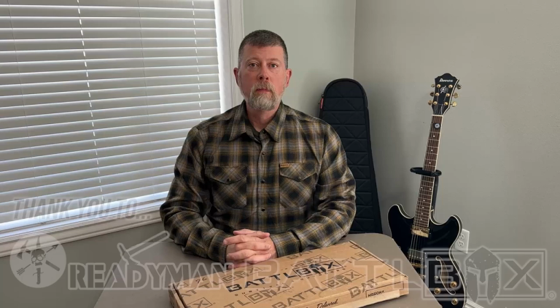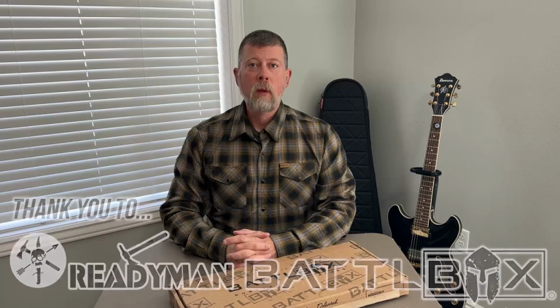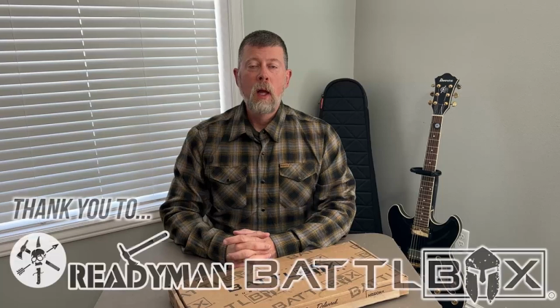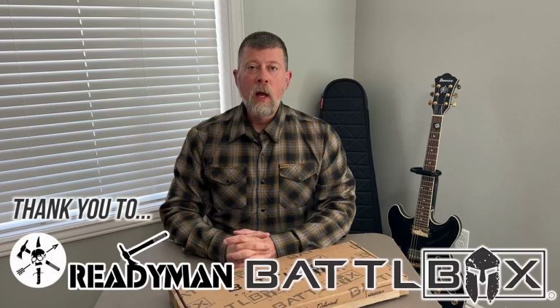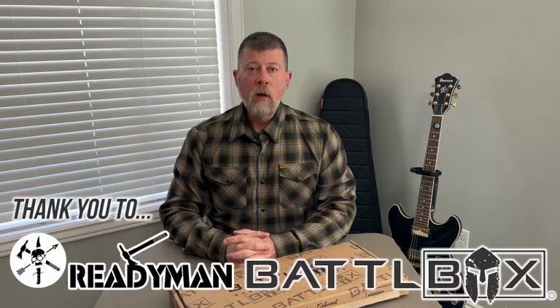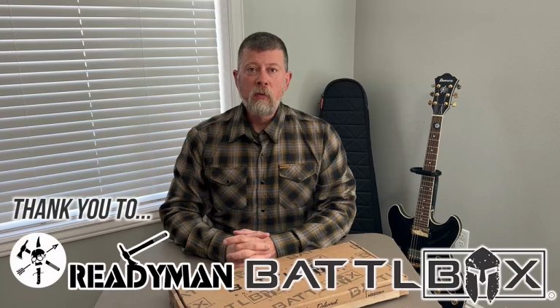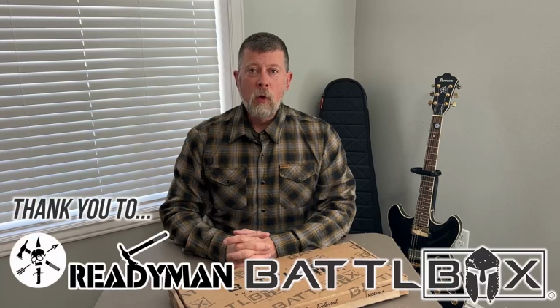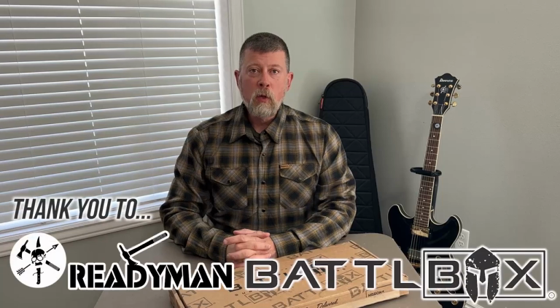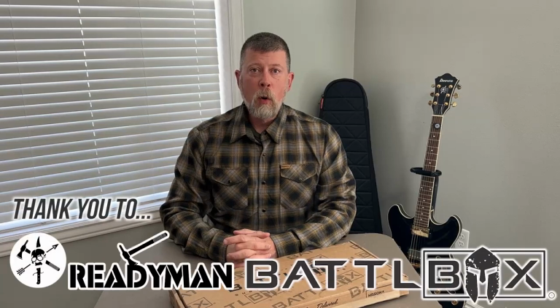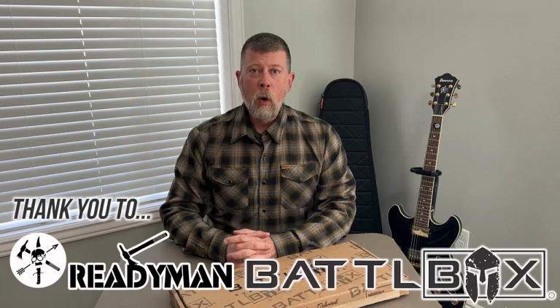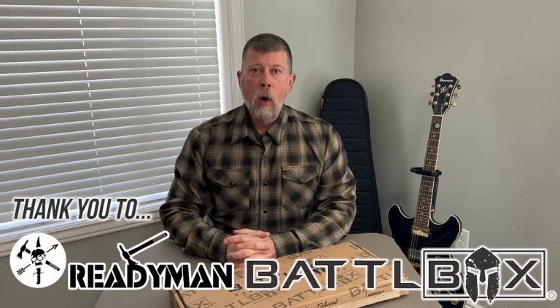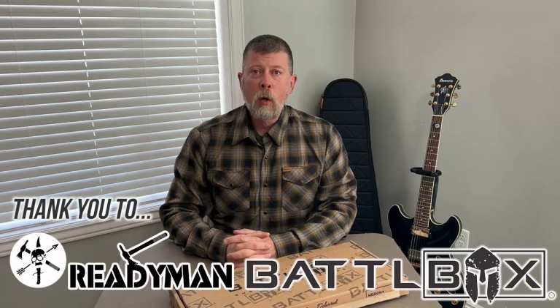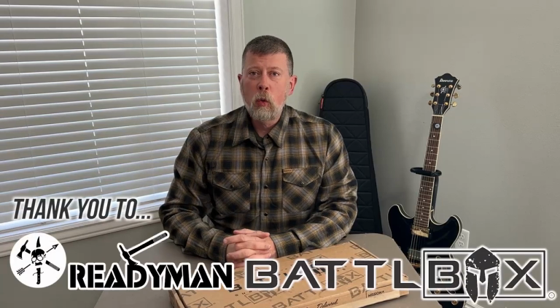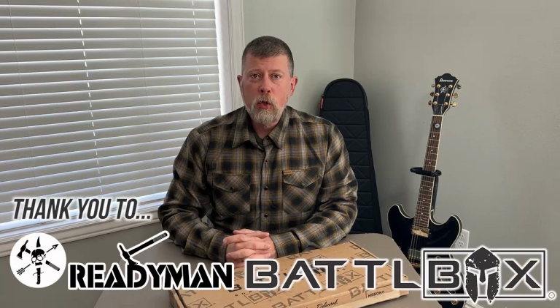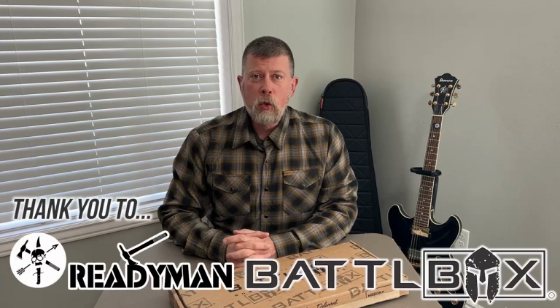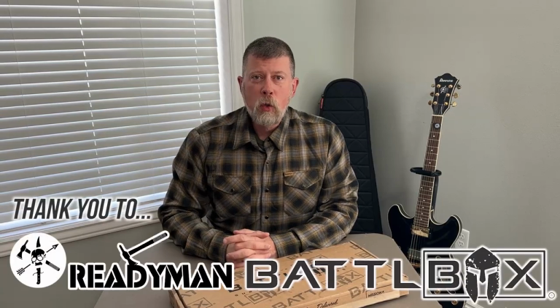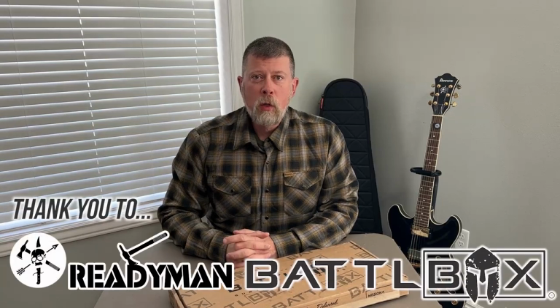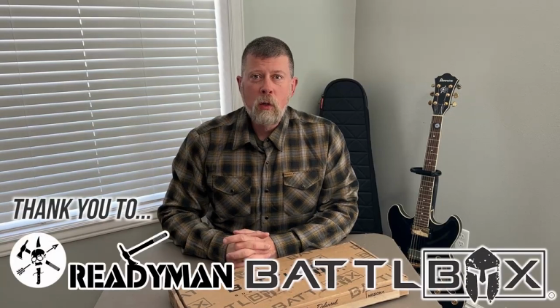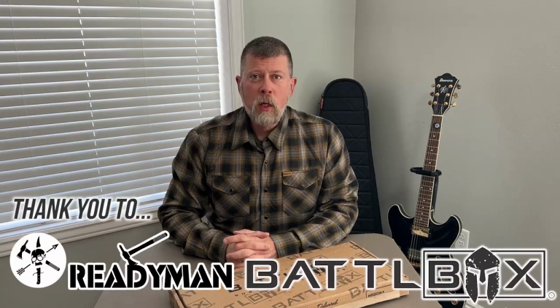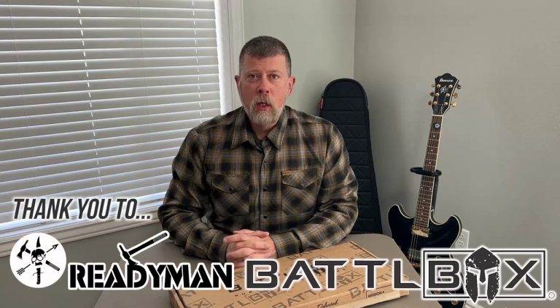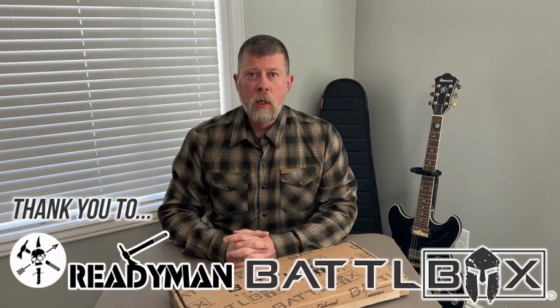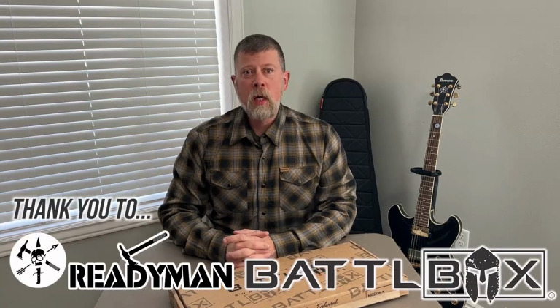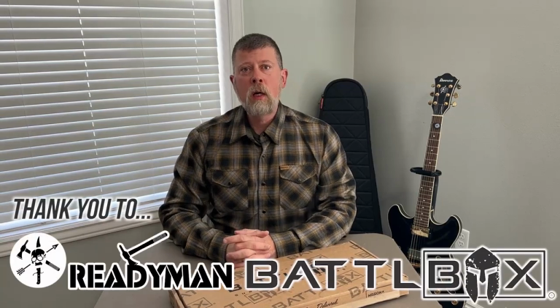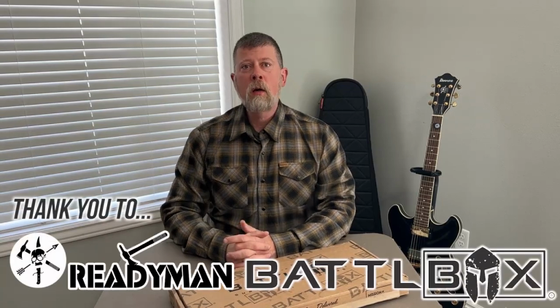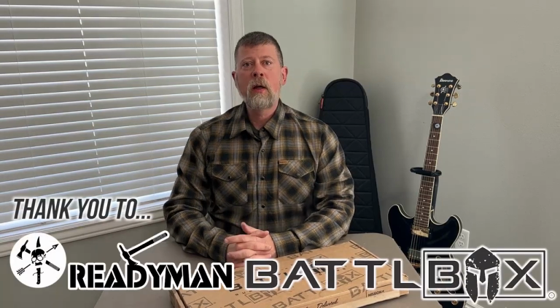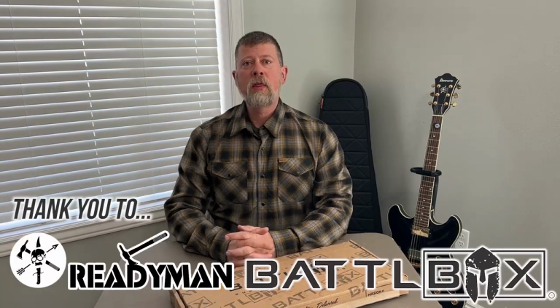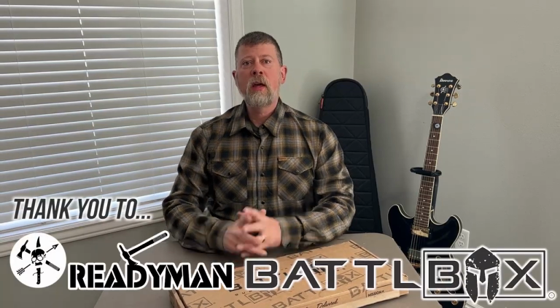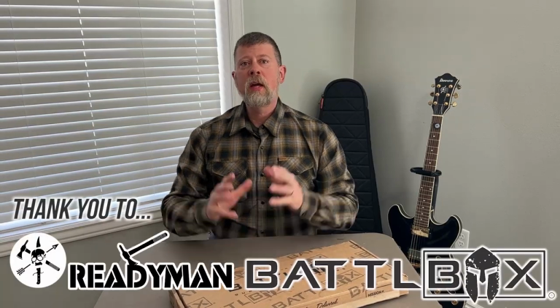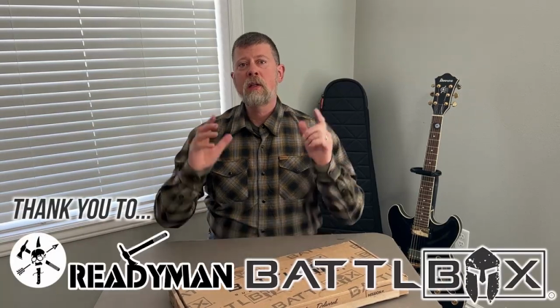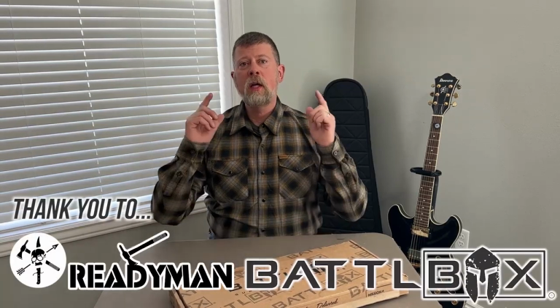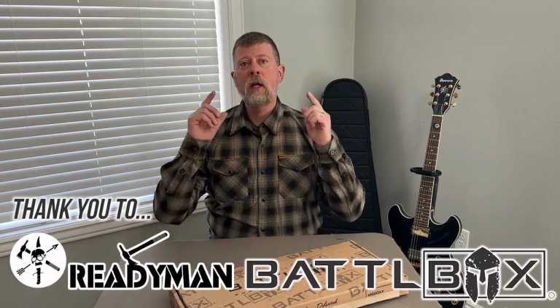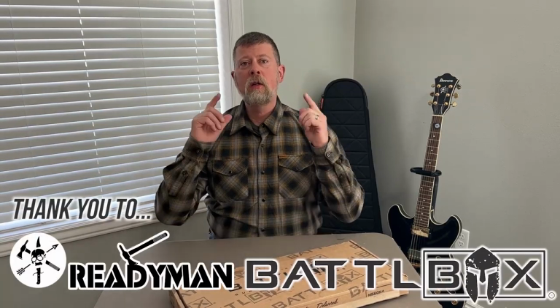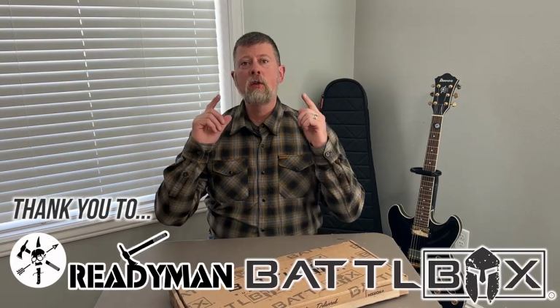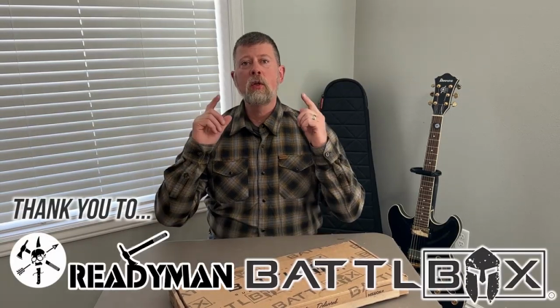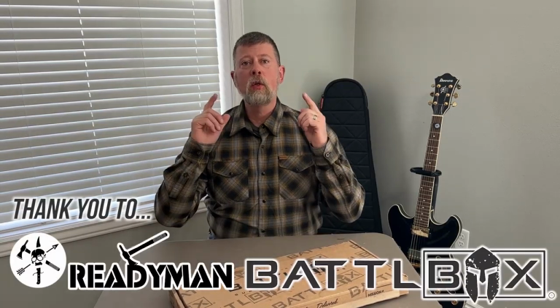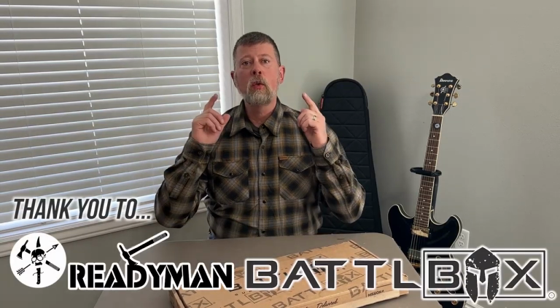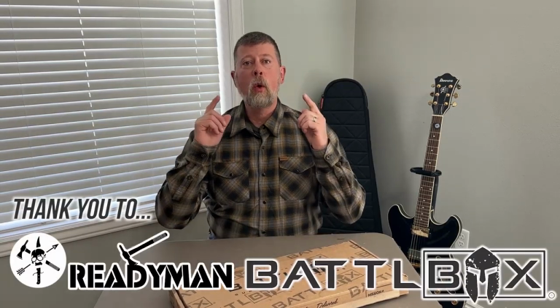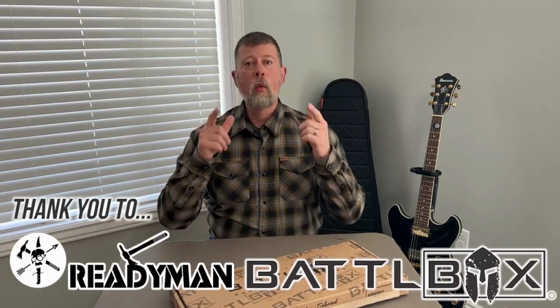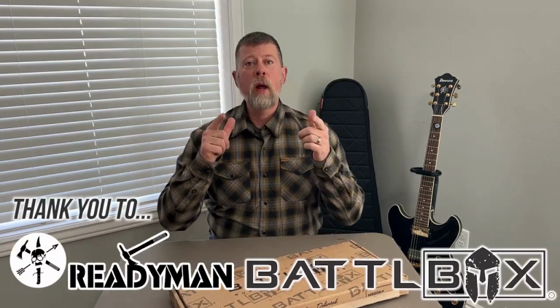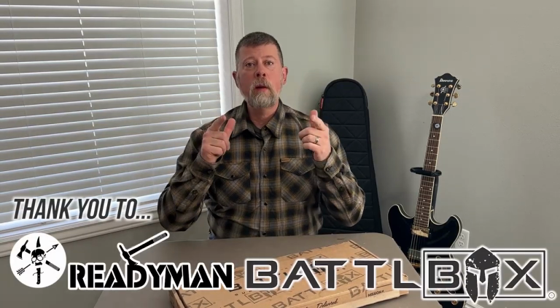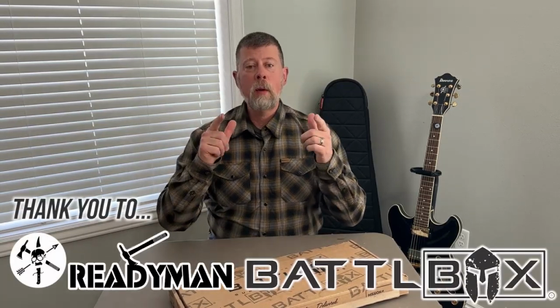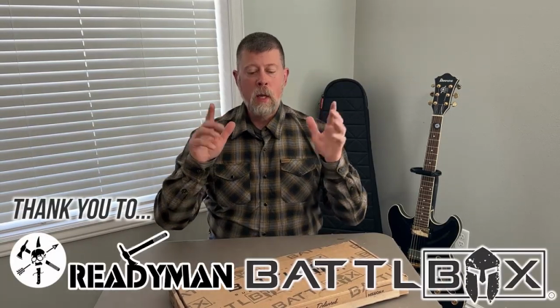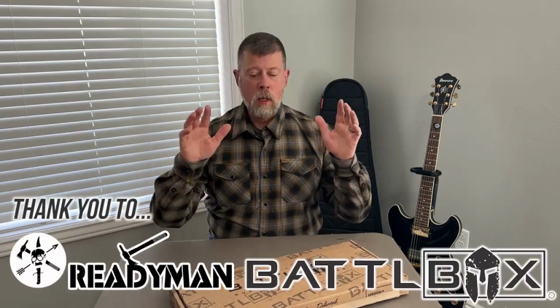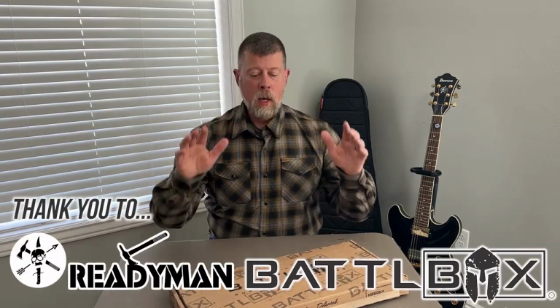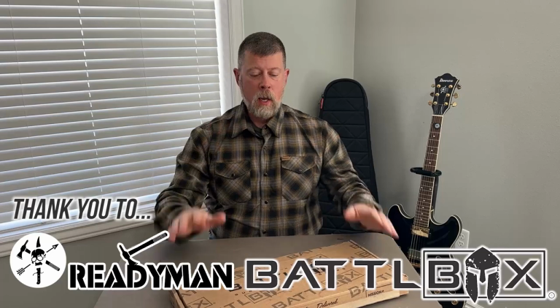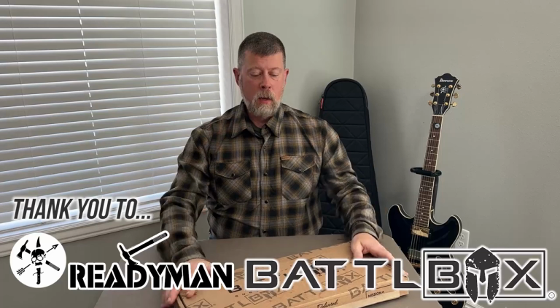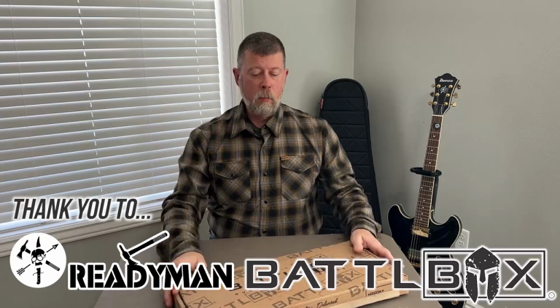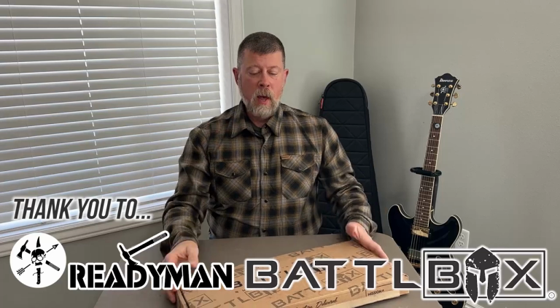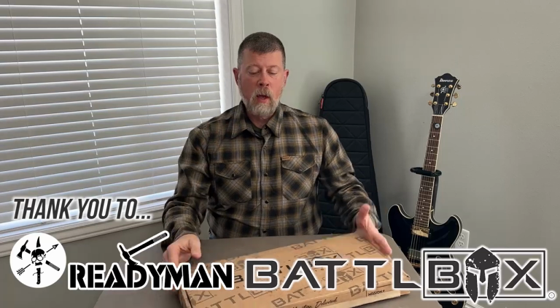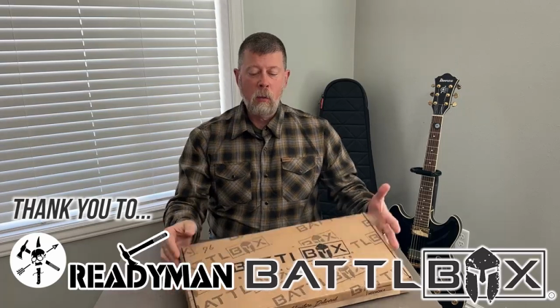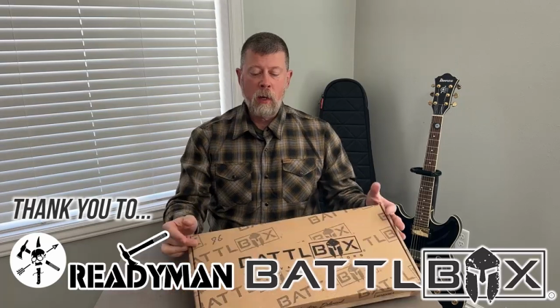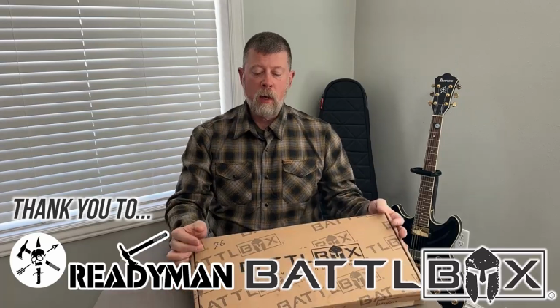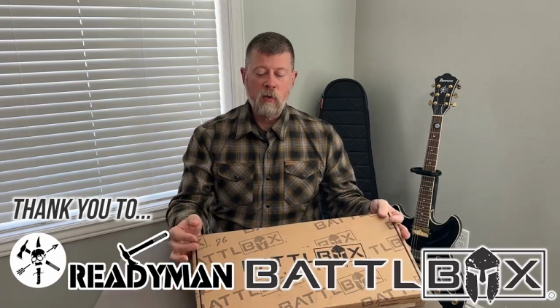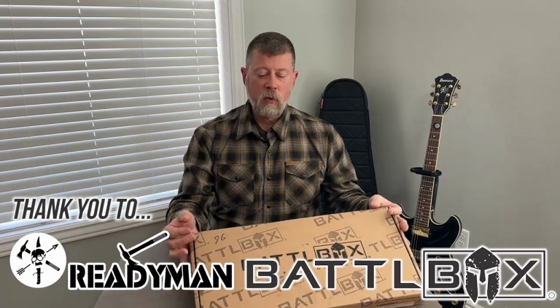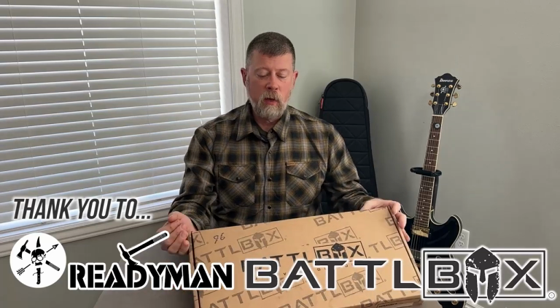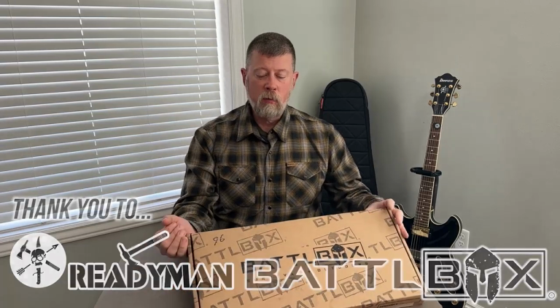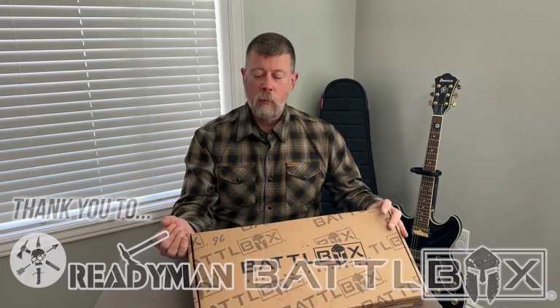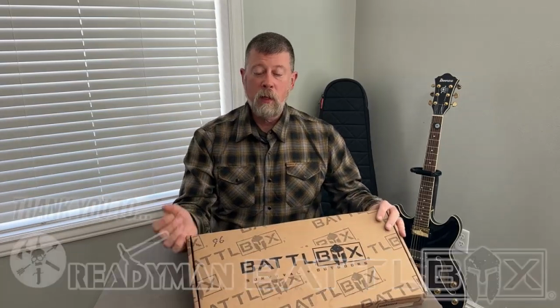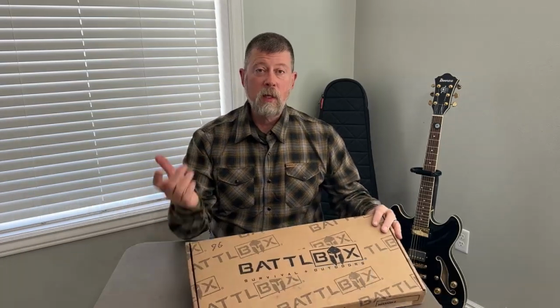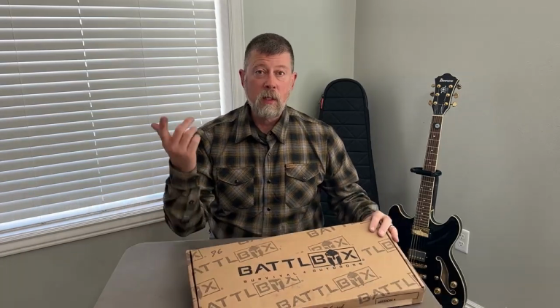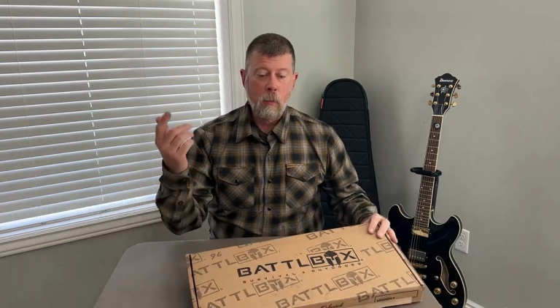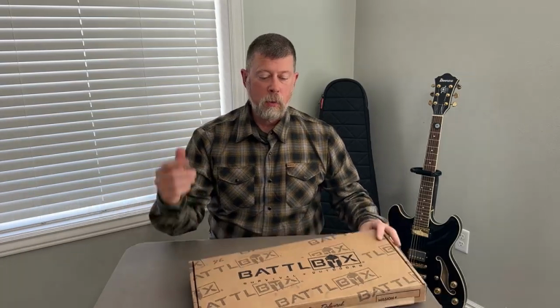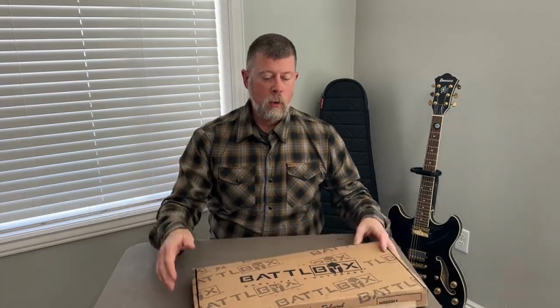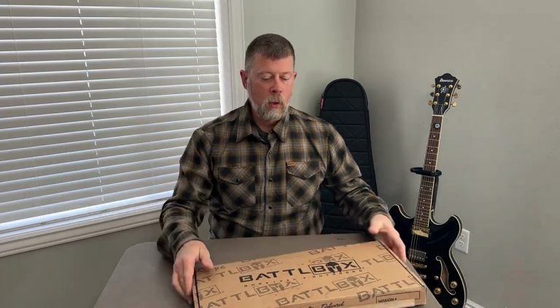Hey there folks, Paul Markle with Student of the Gun here, and thanks again to Ready Man and Battle Box for giving me this opportunity.